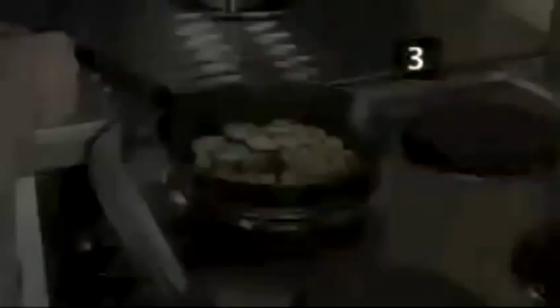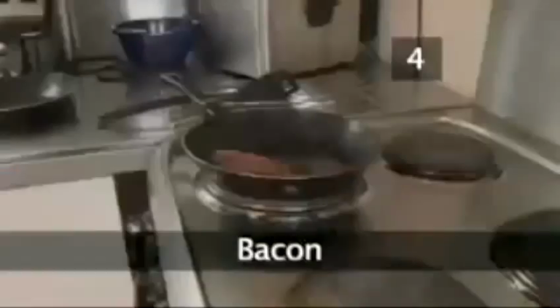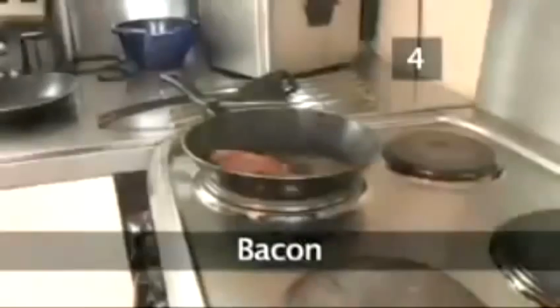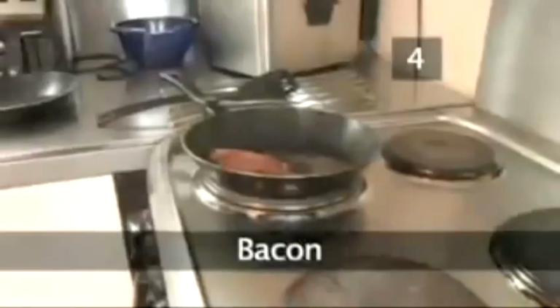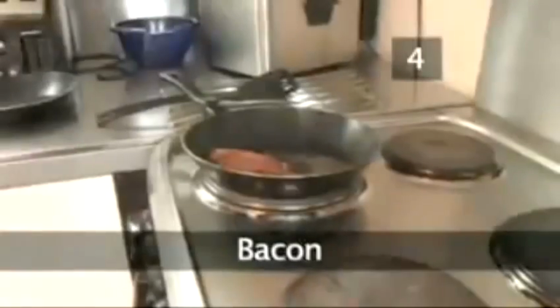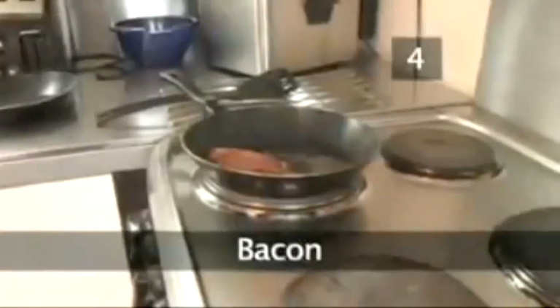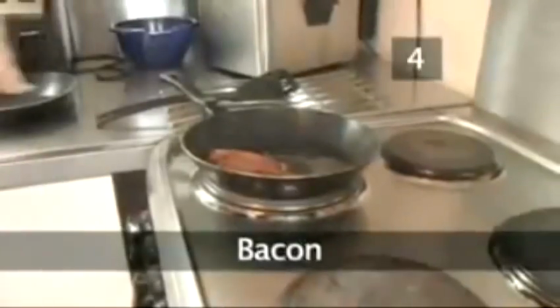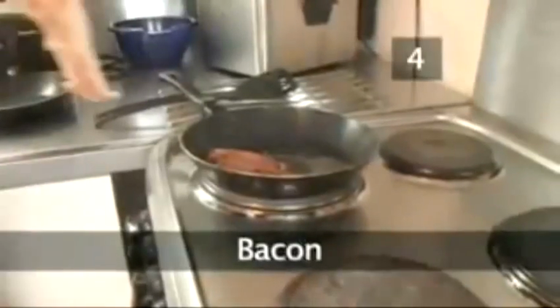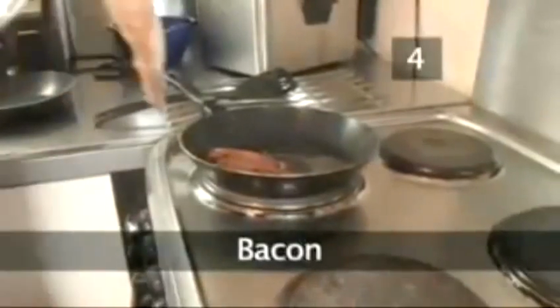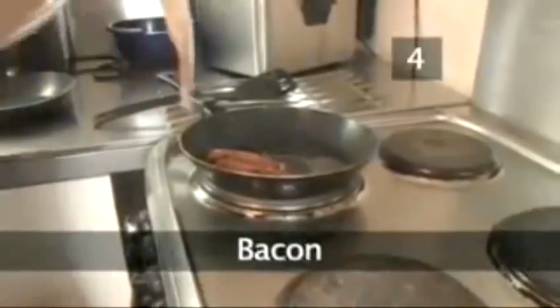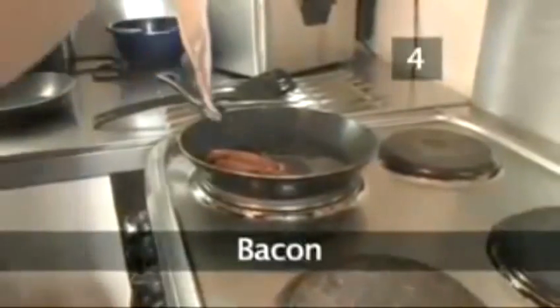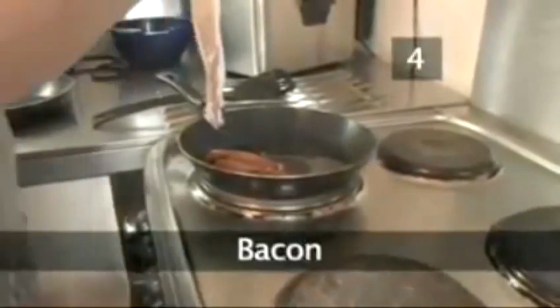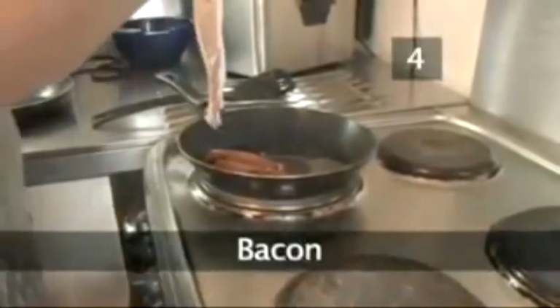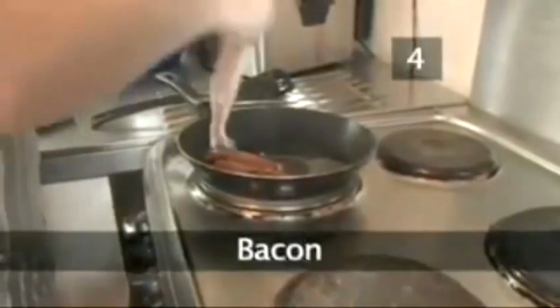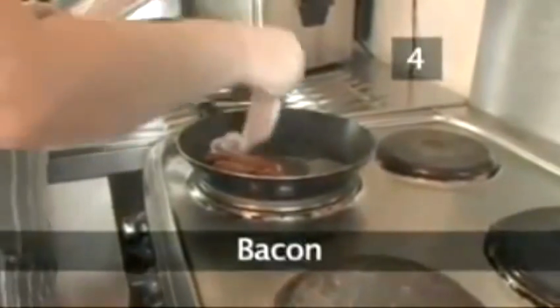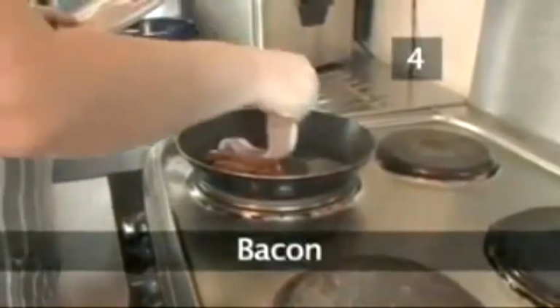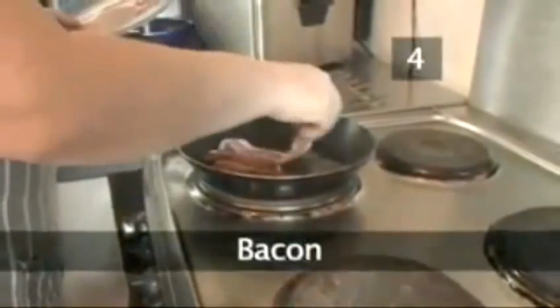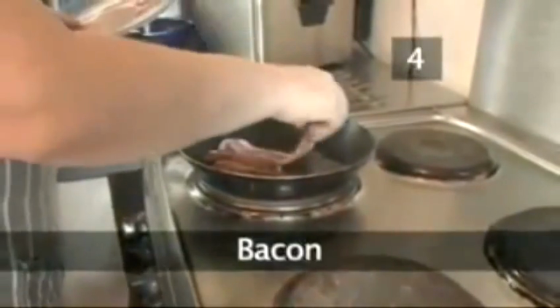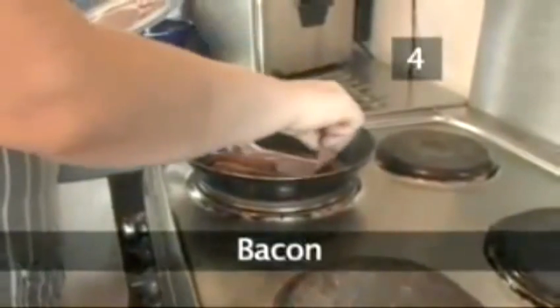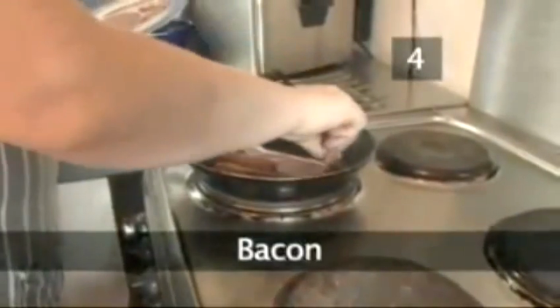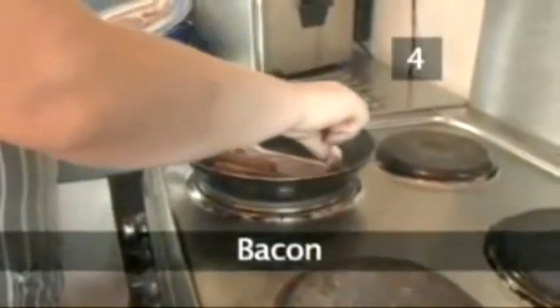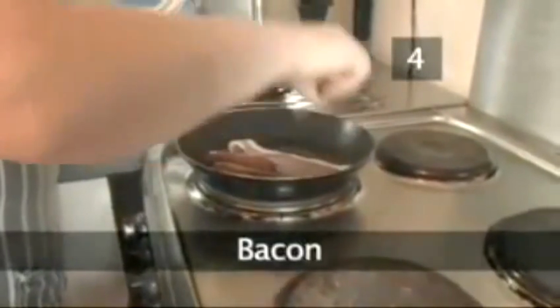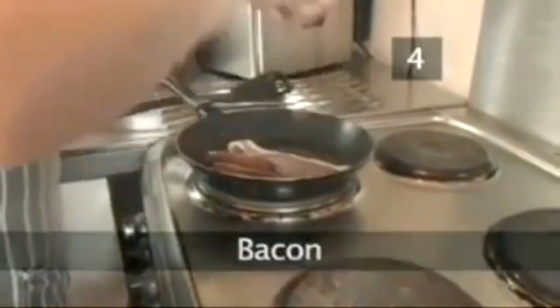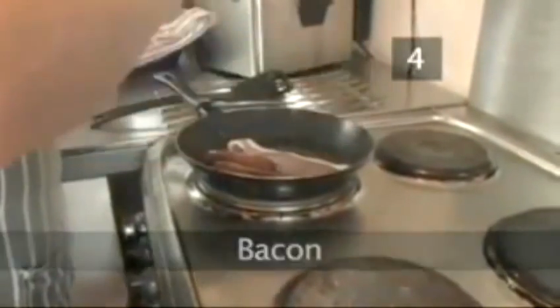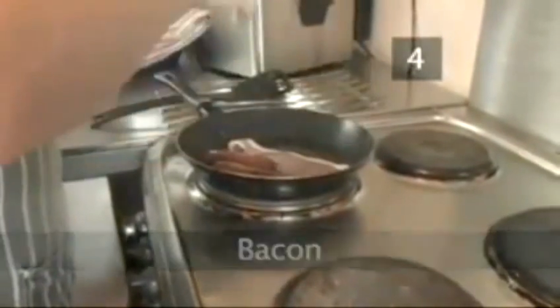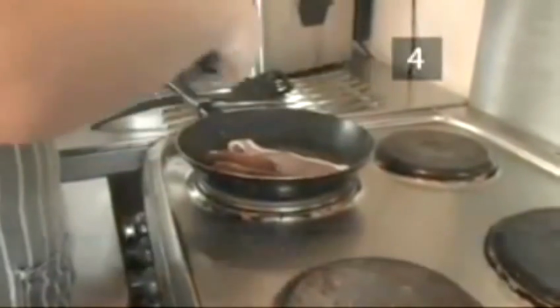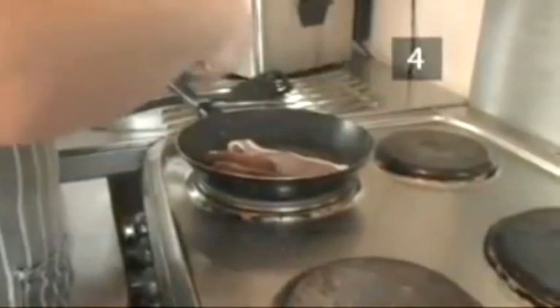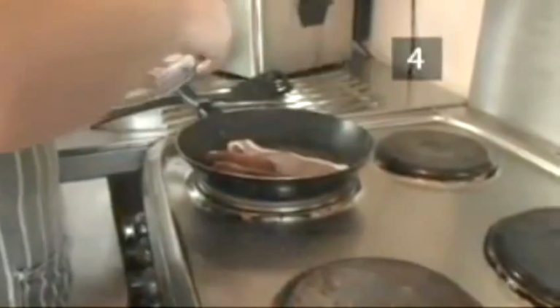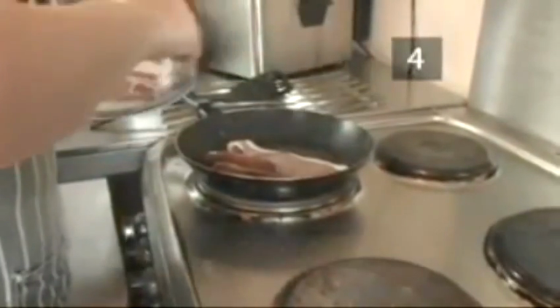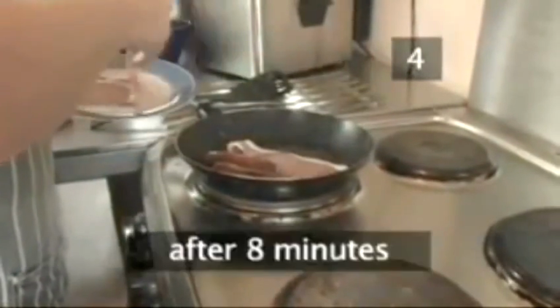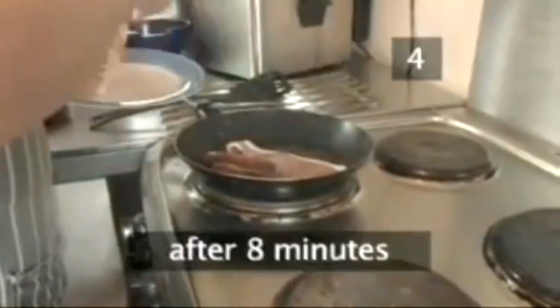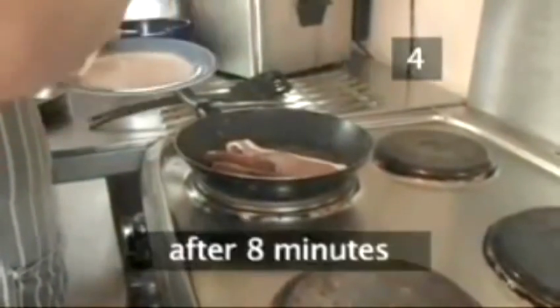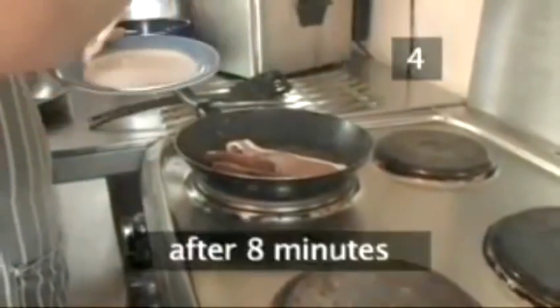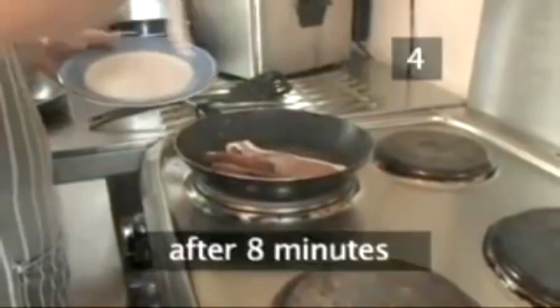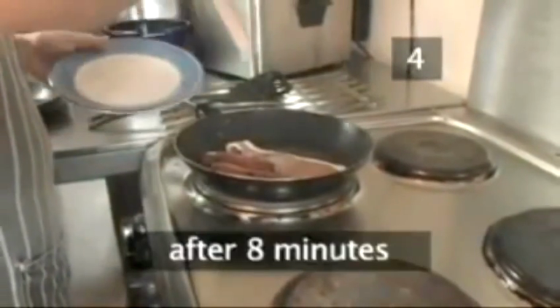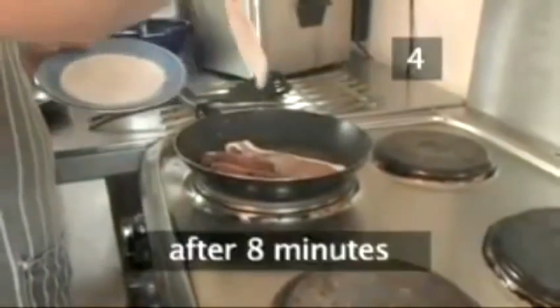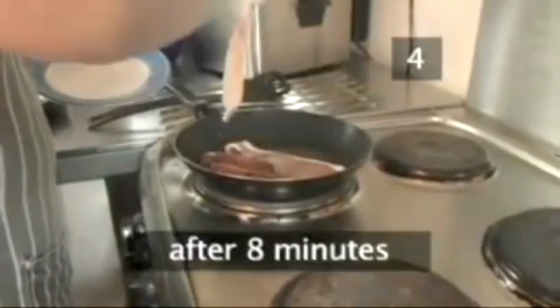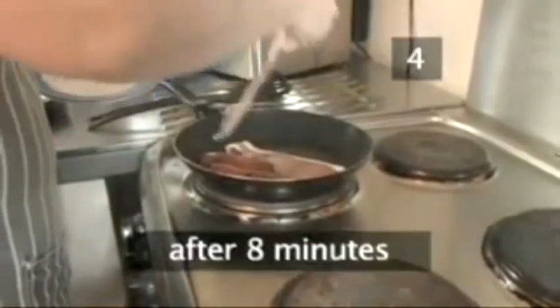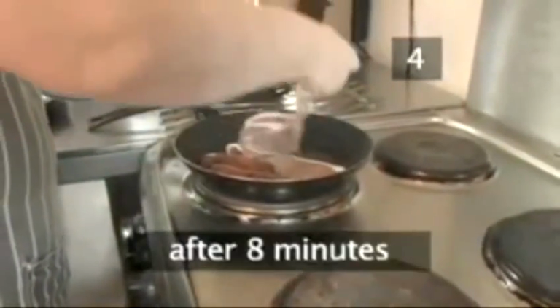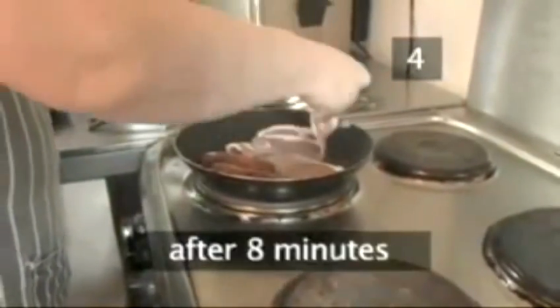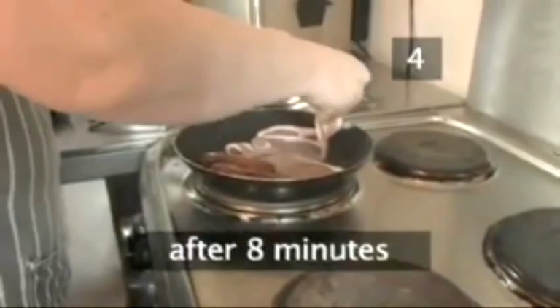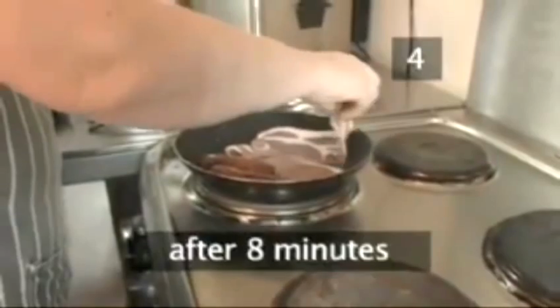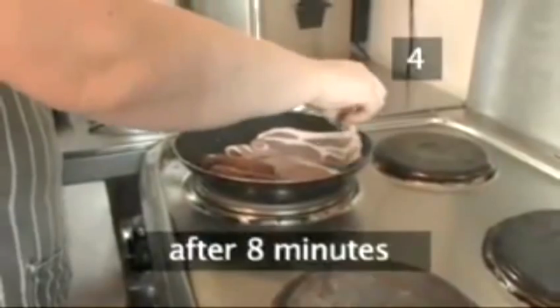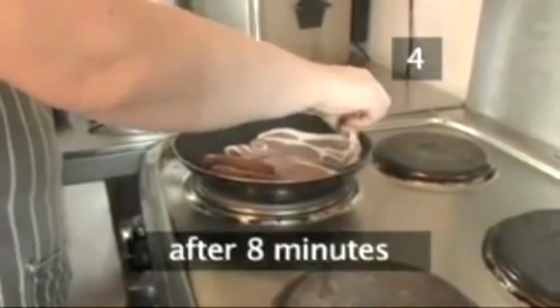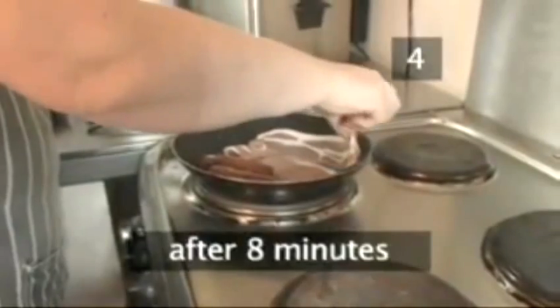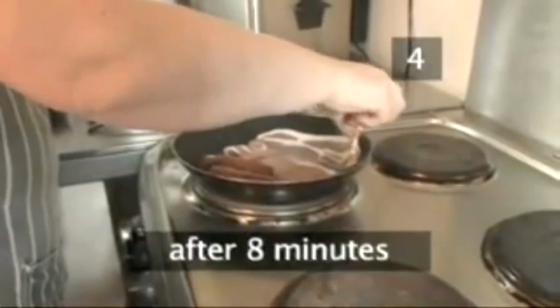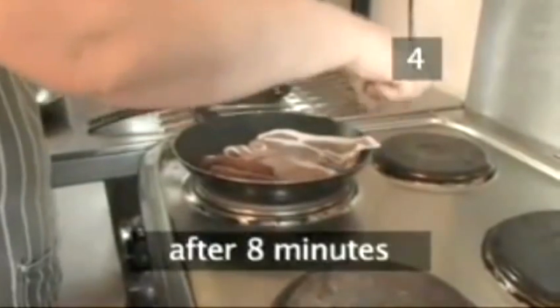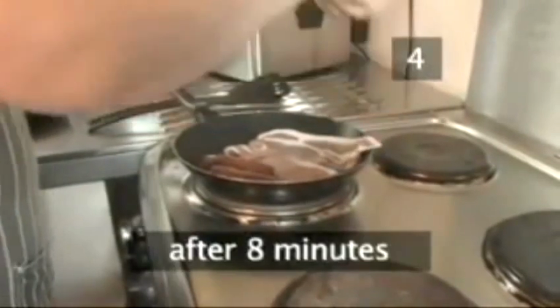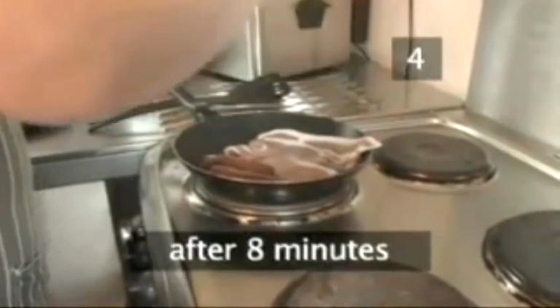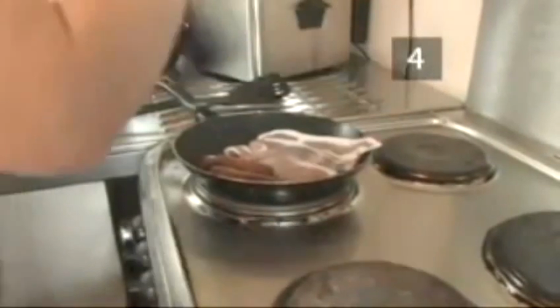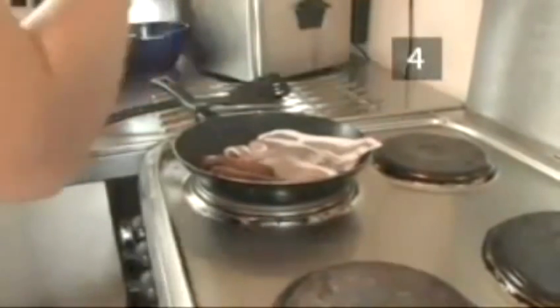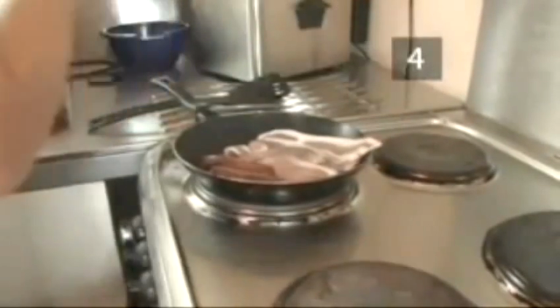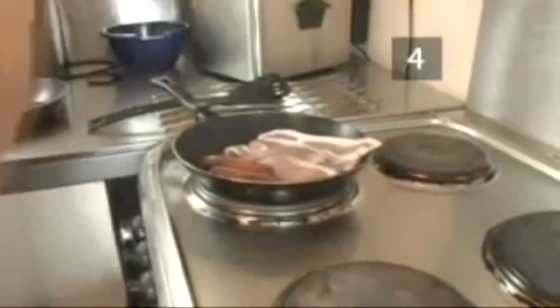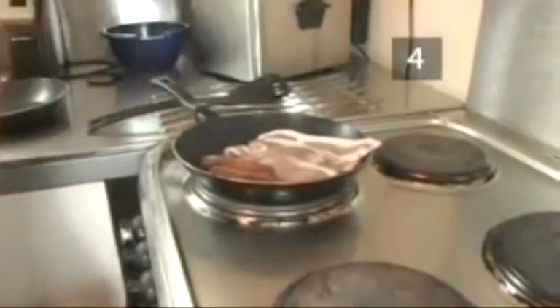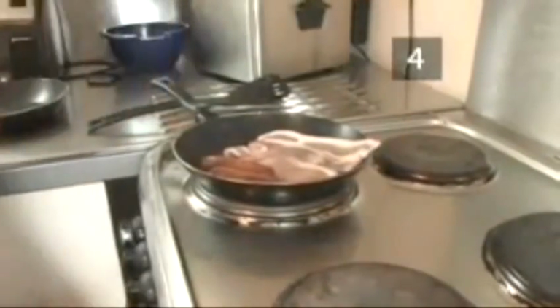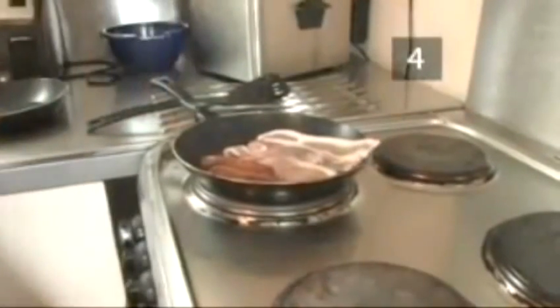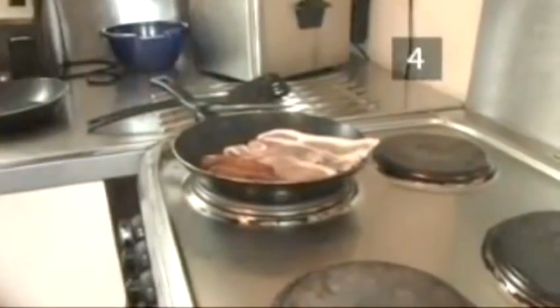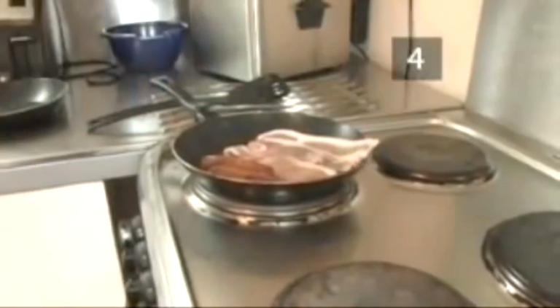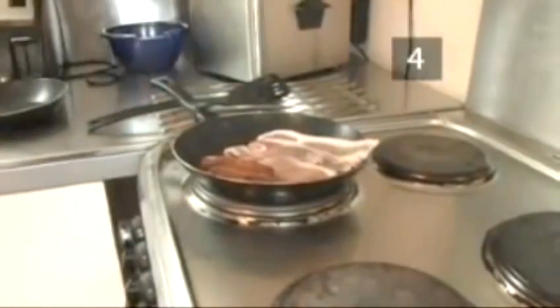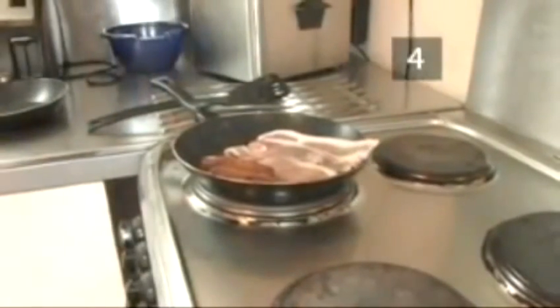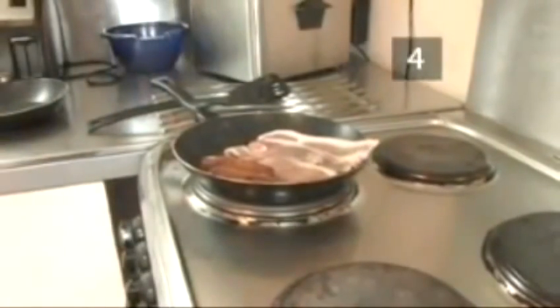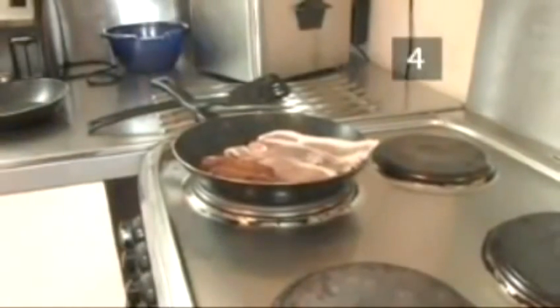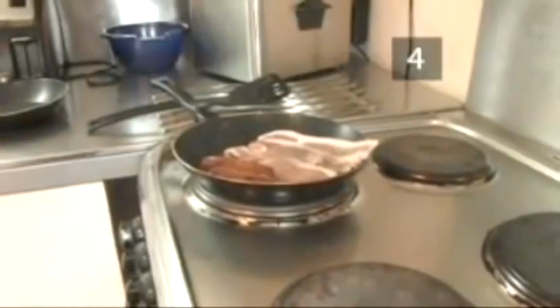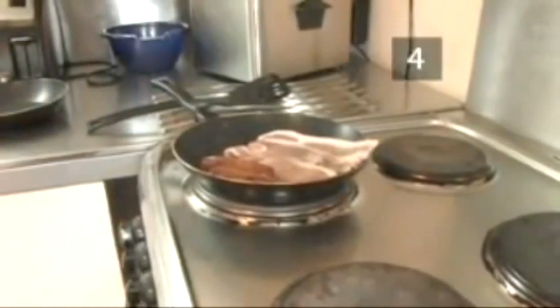Step 4. Bacon. When the sausages have been frying for 8 minutes, add the rashers to the same pan and turn them every minute or two.